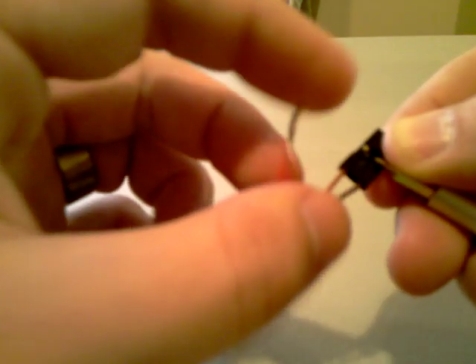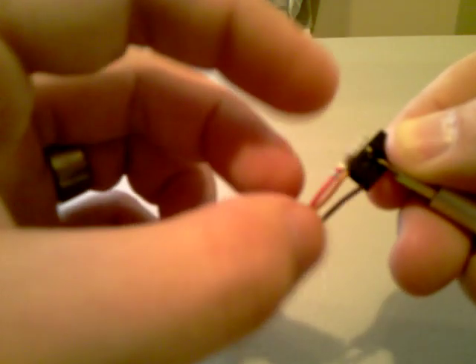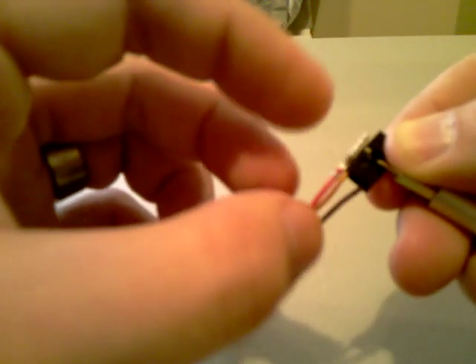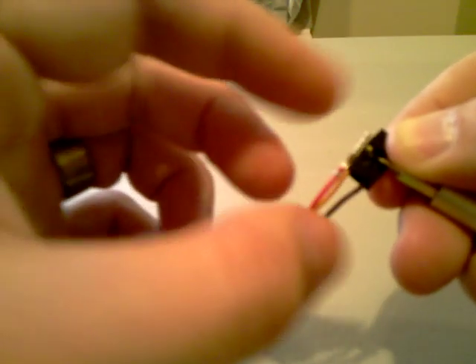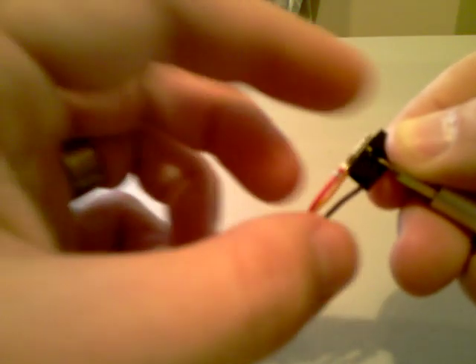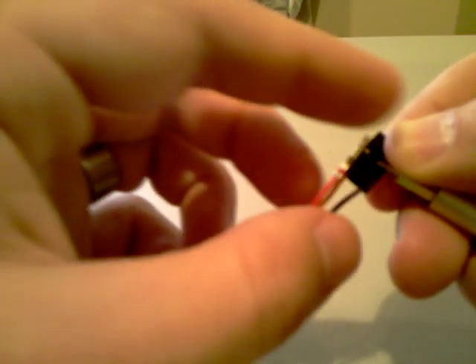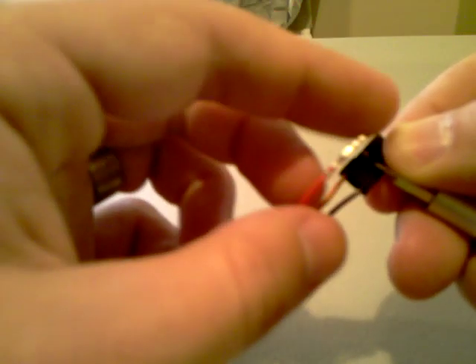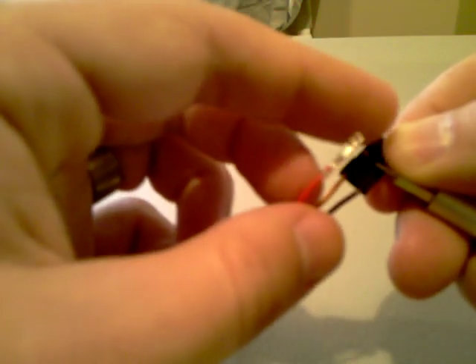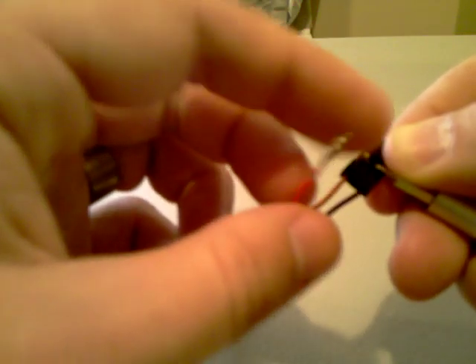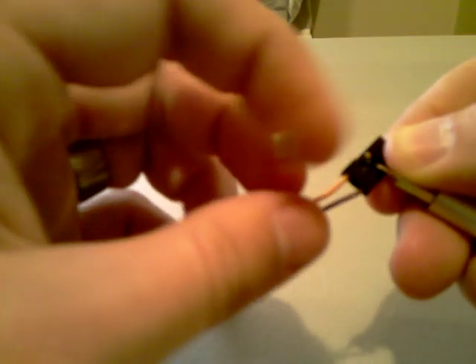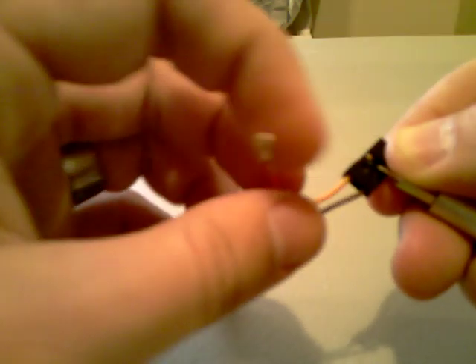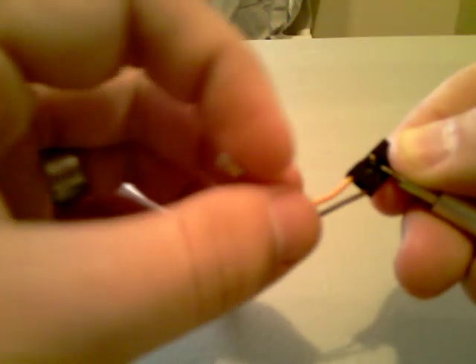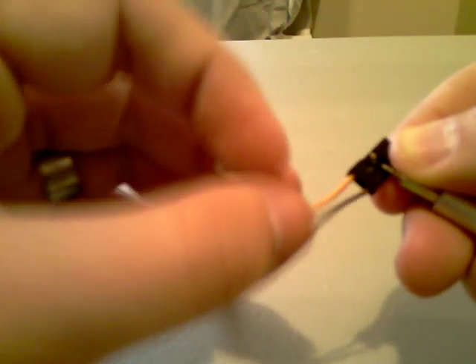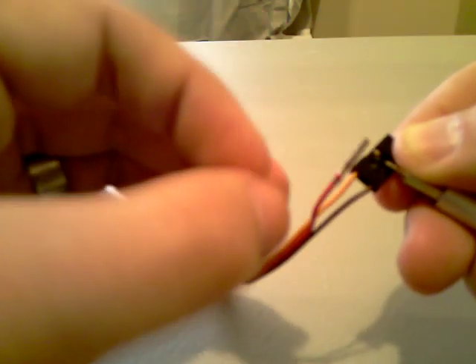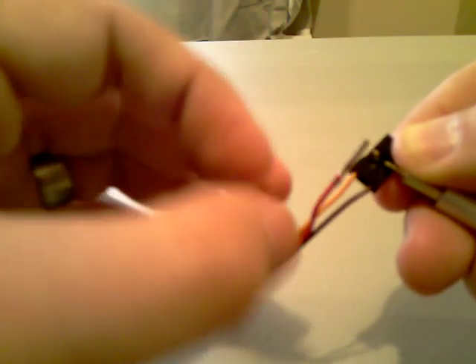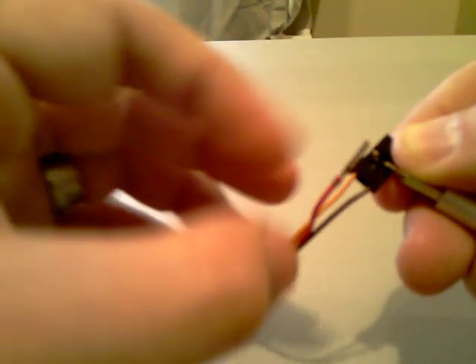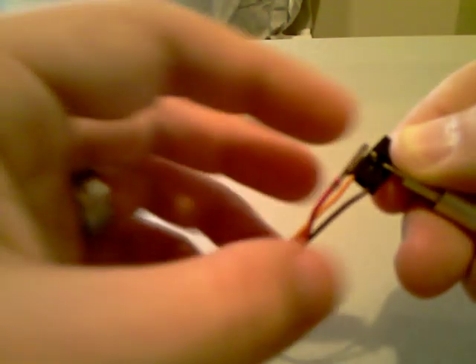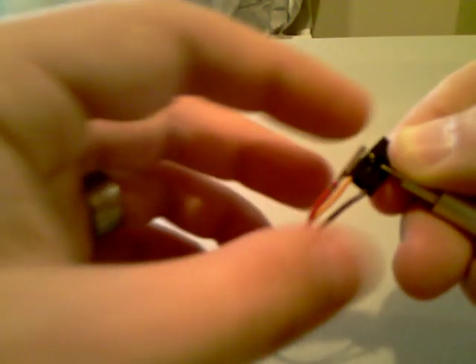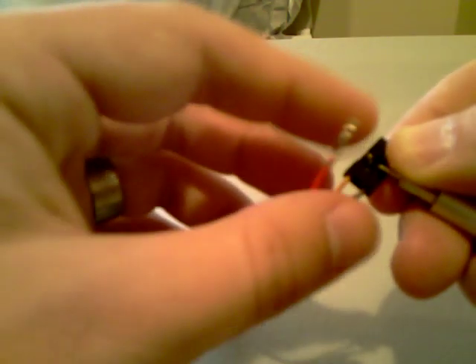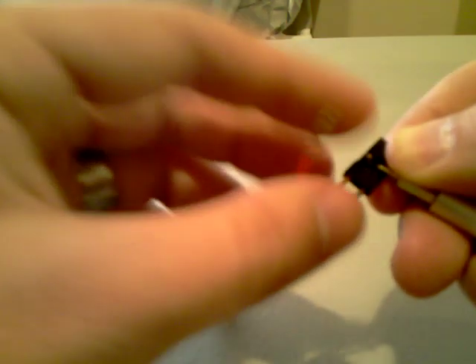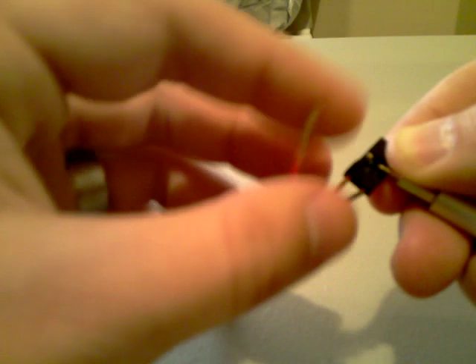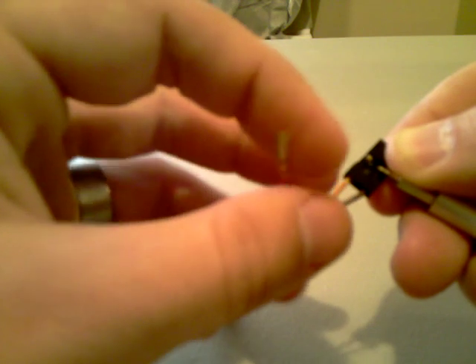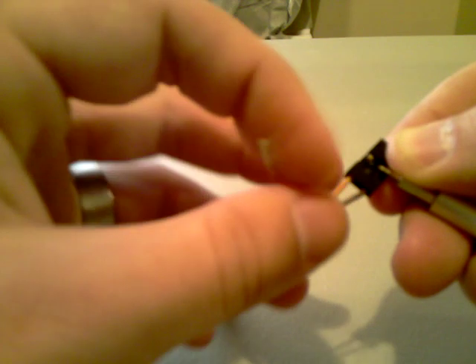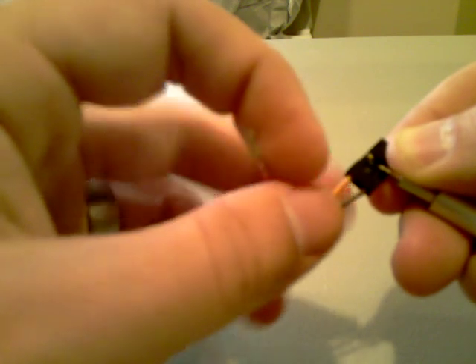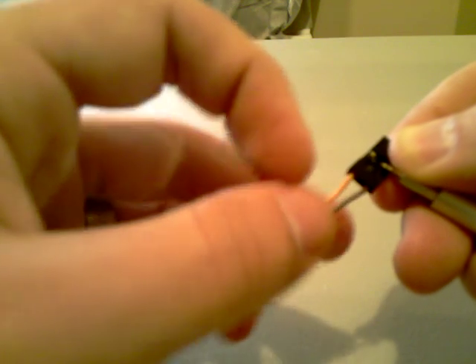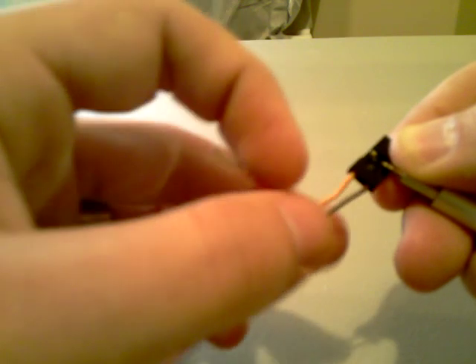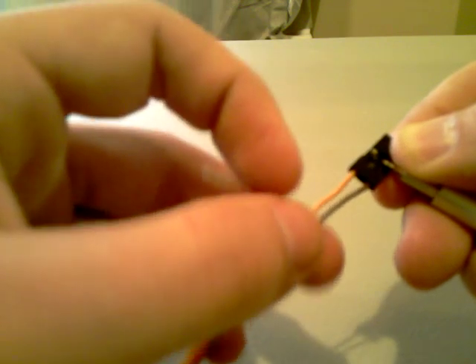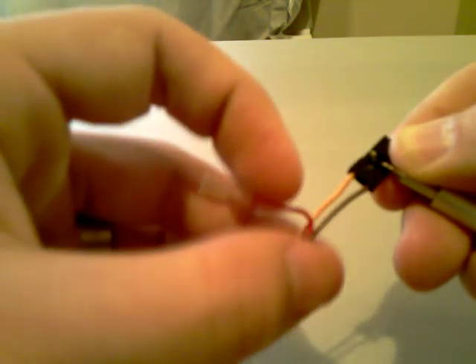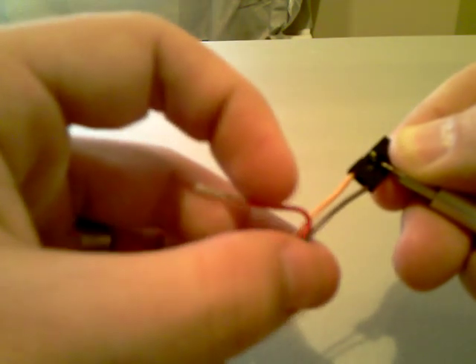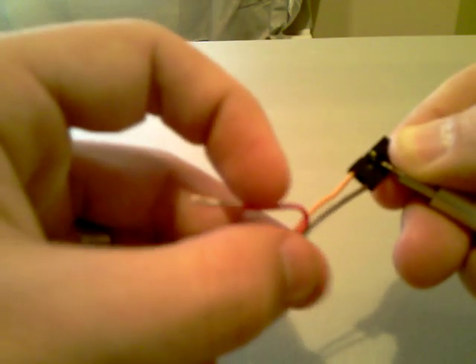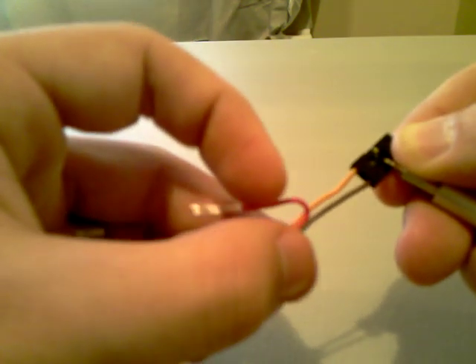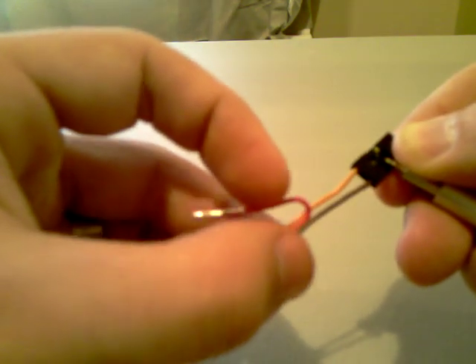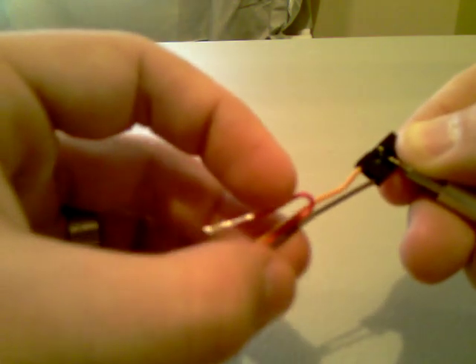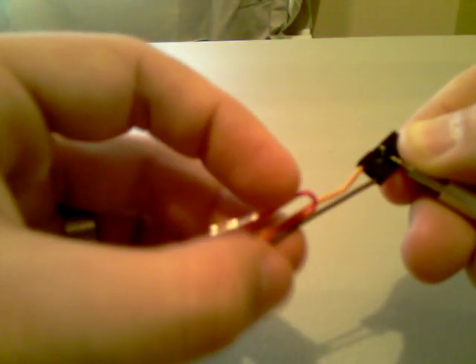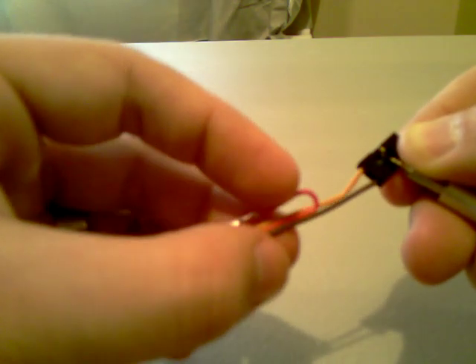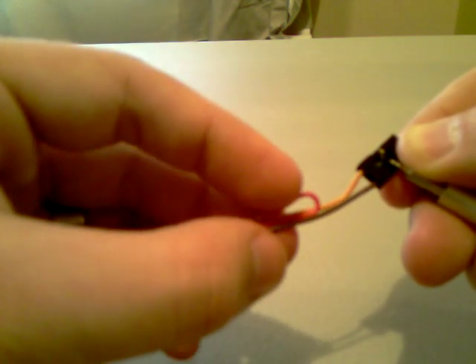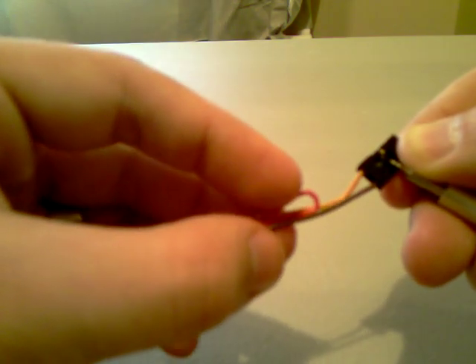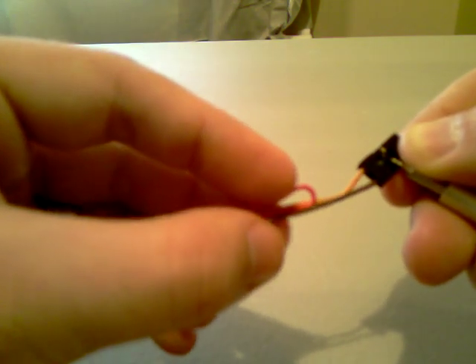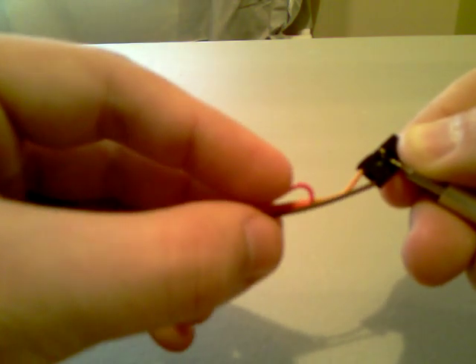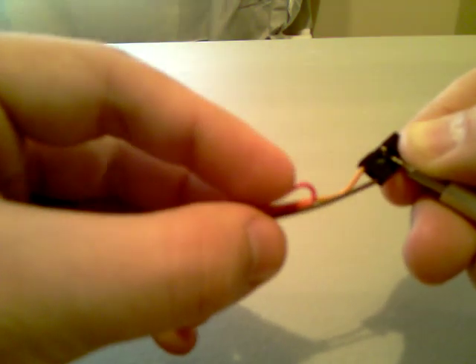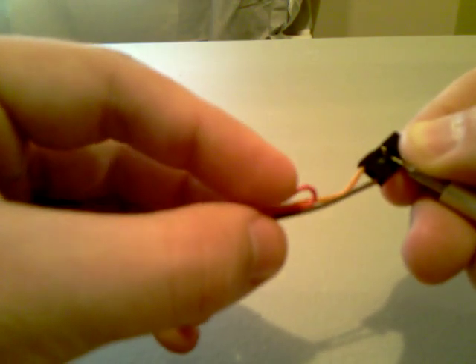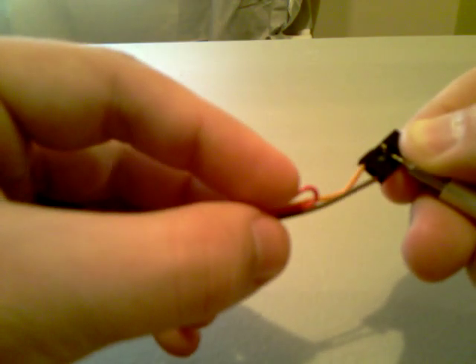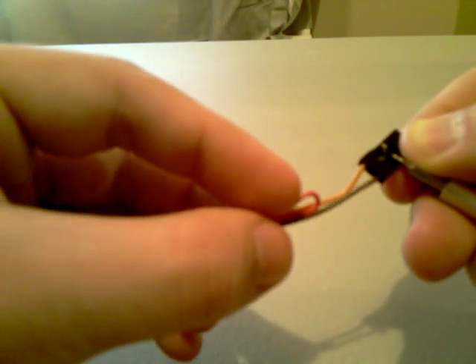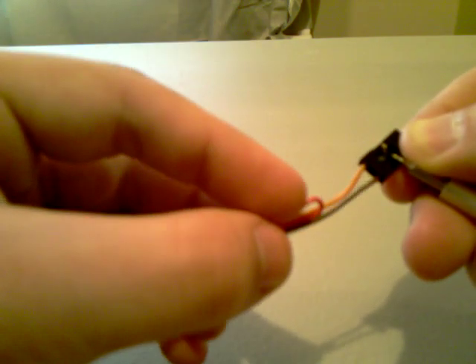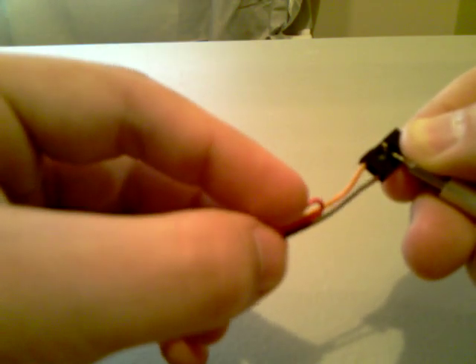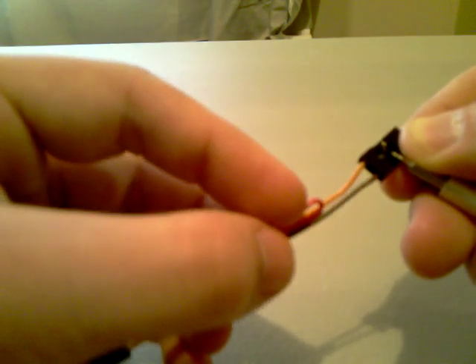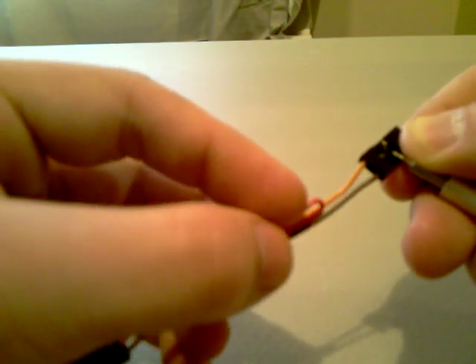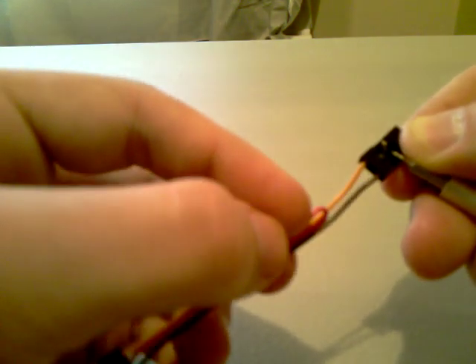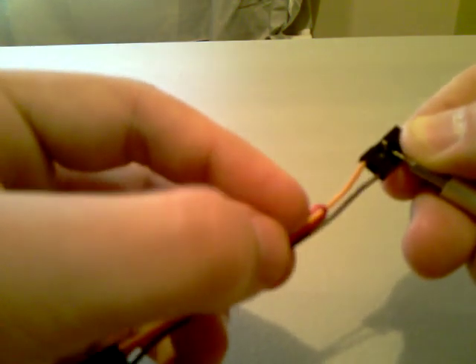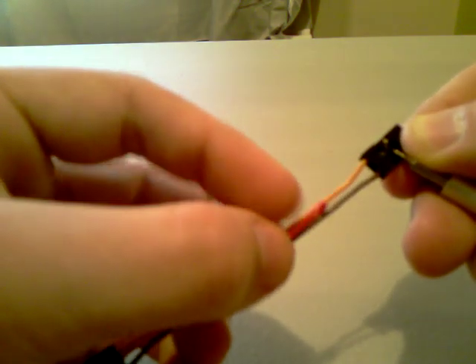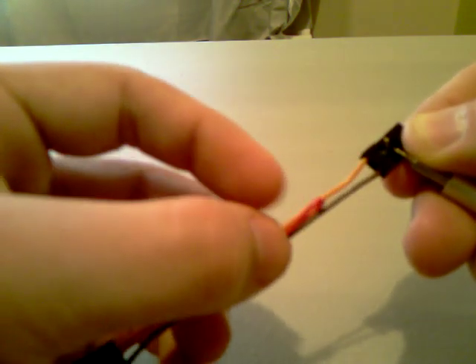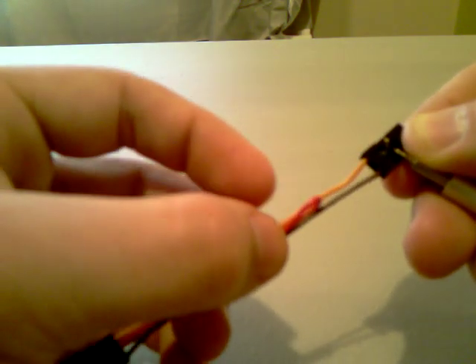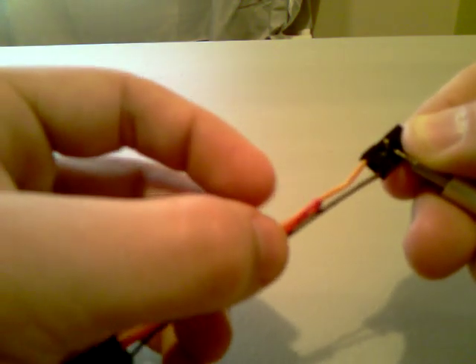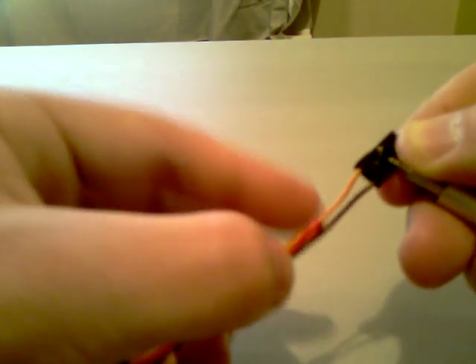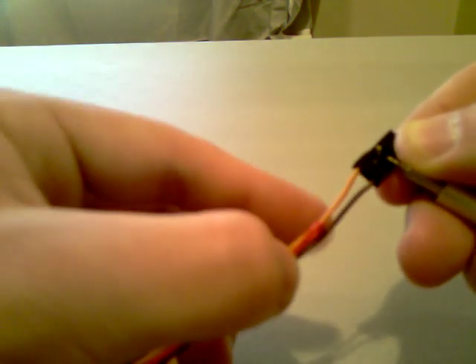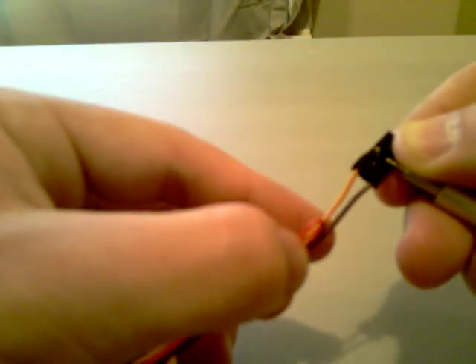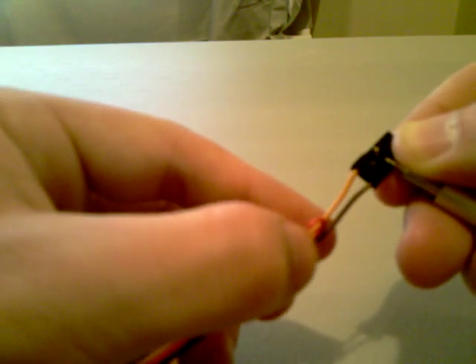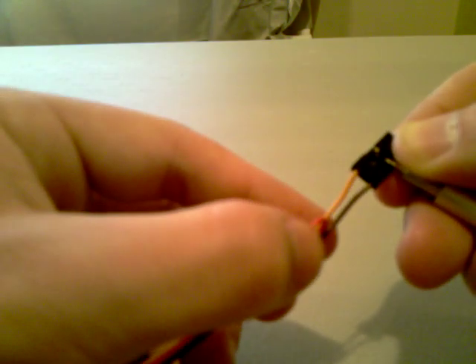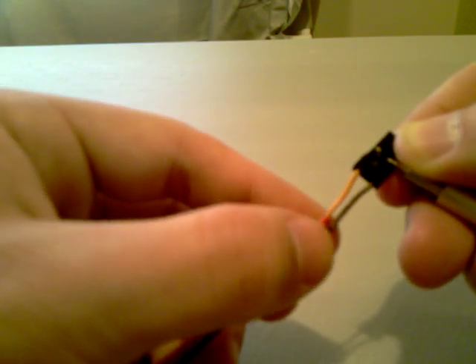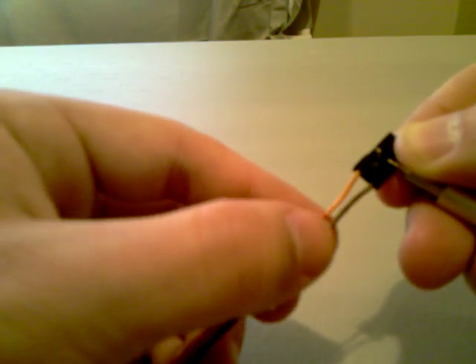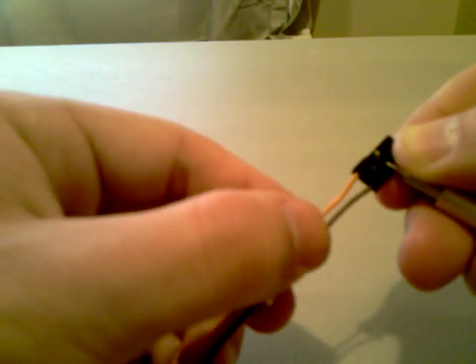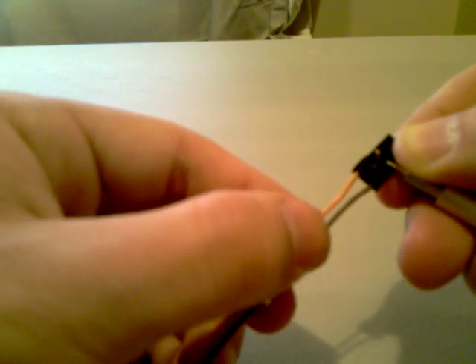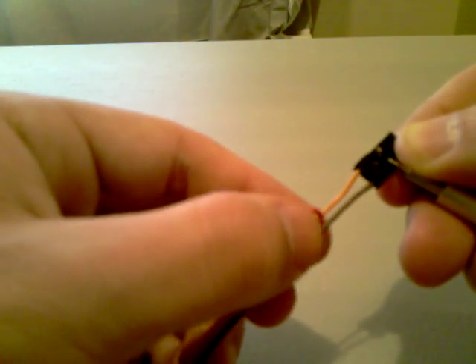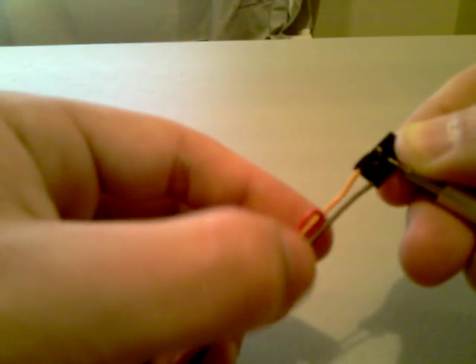Then what you do is you fold it back and you shrink wrap it, or you tape it. I'll probably just use electrical tape.